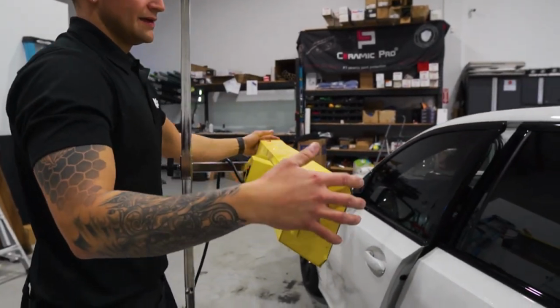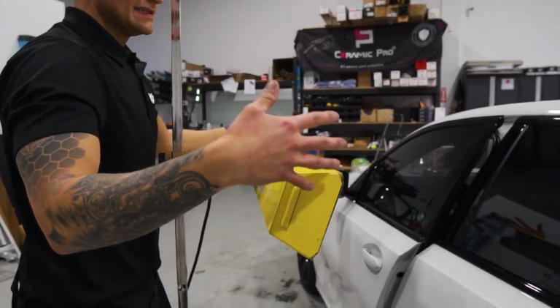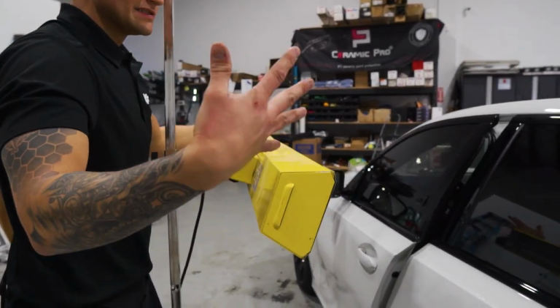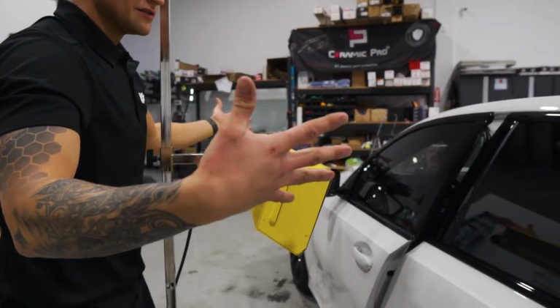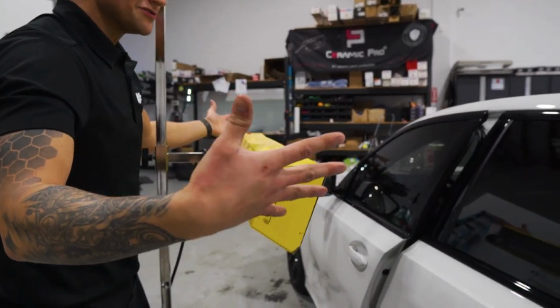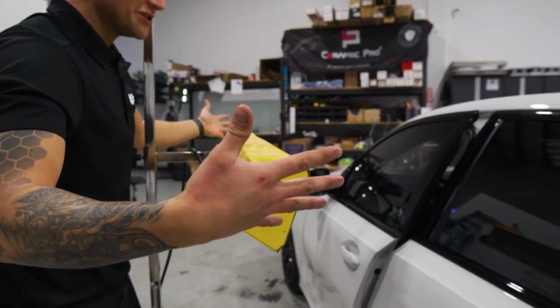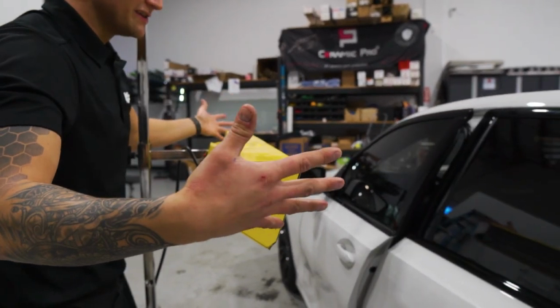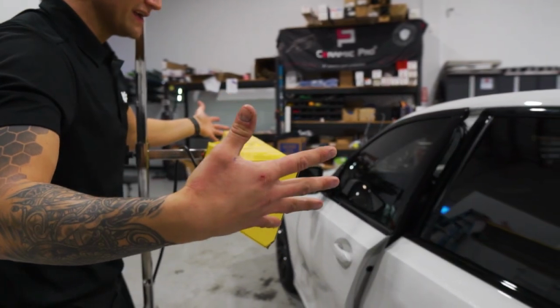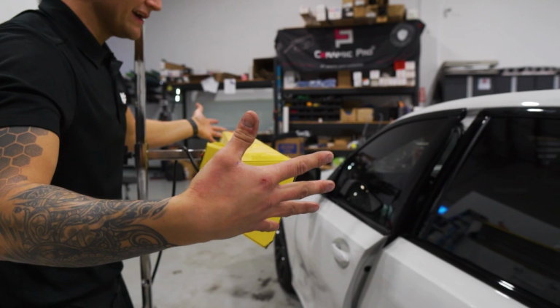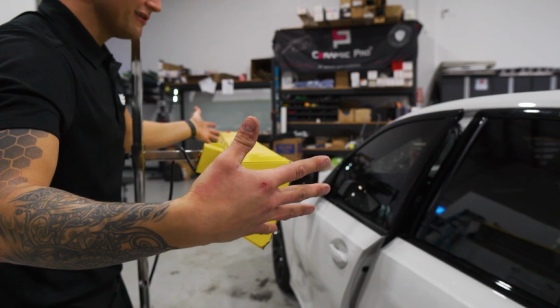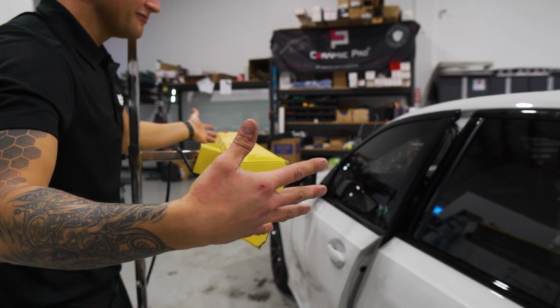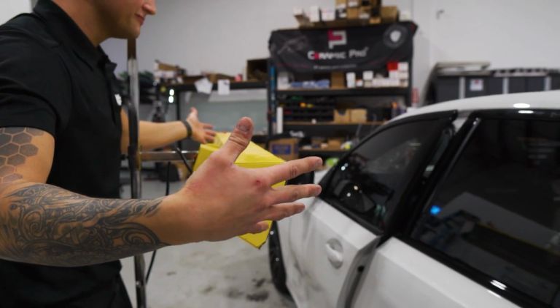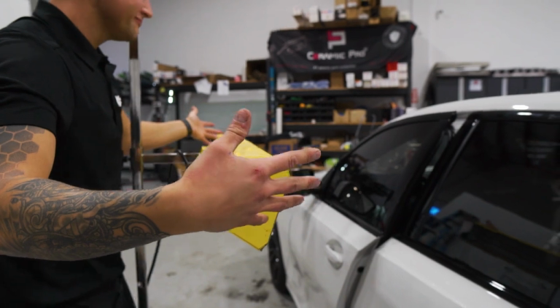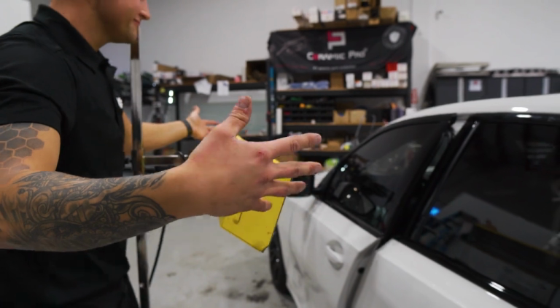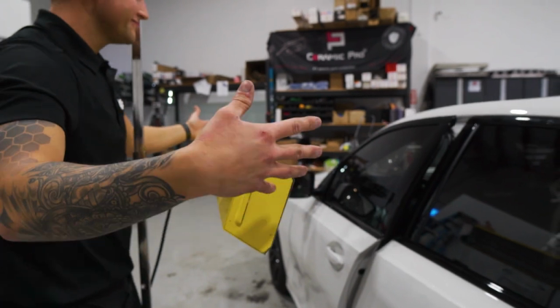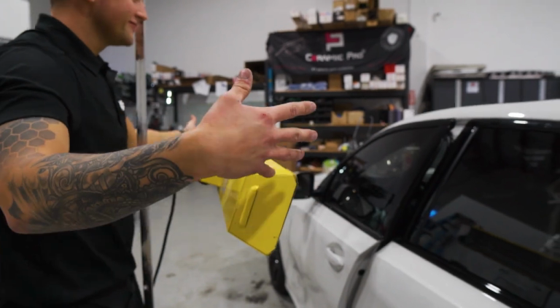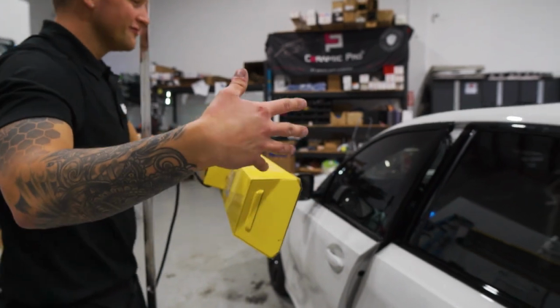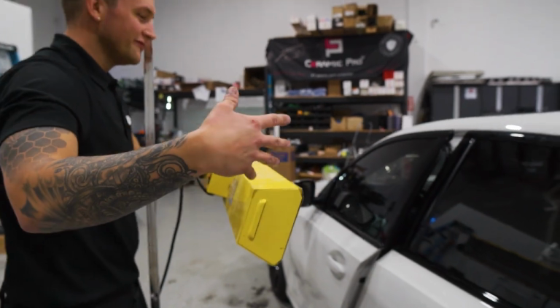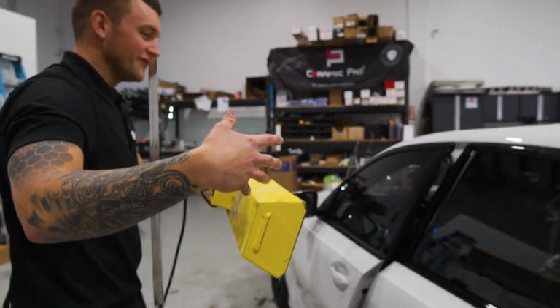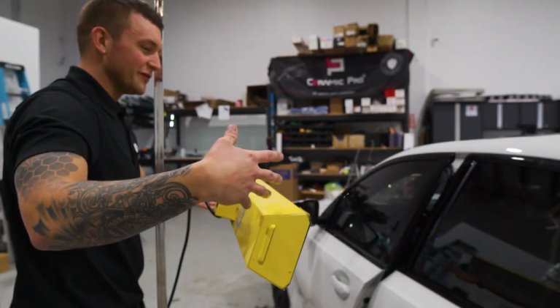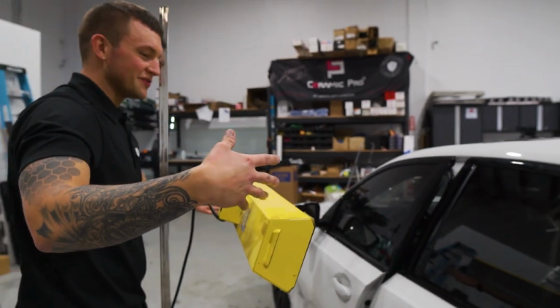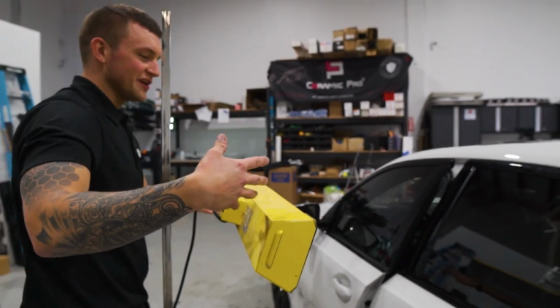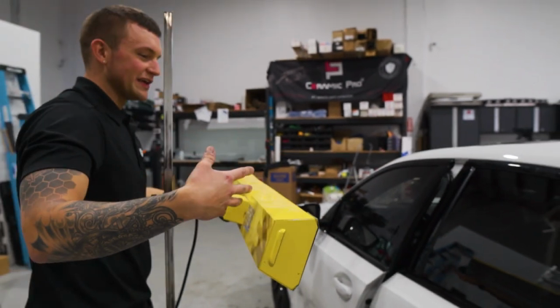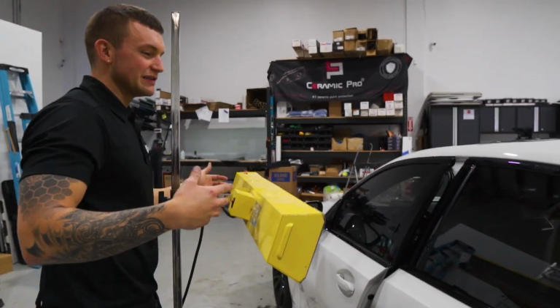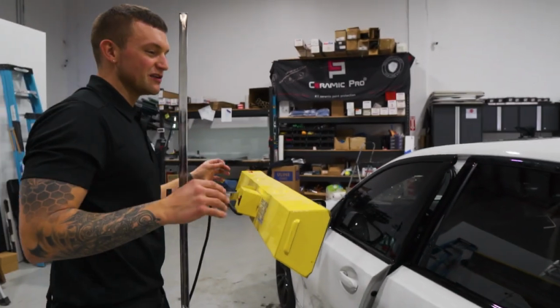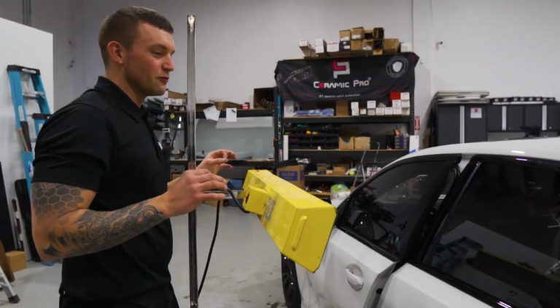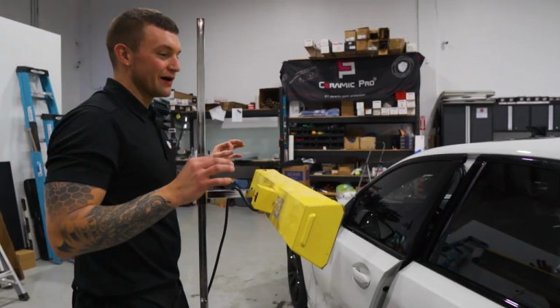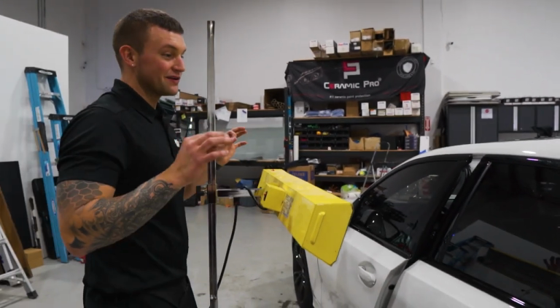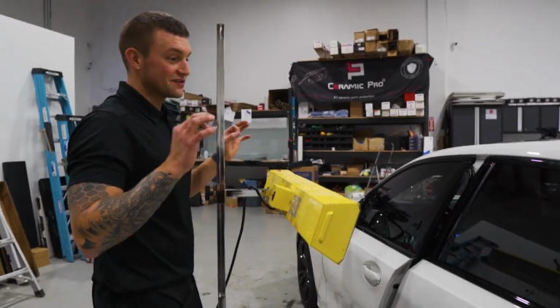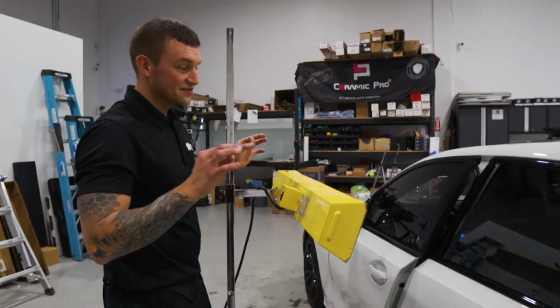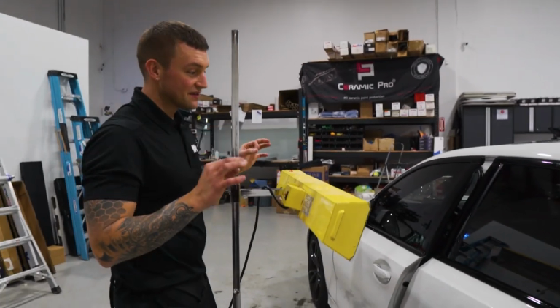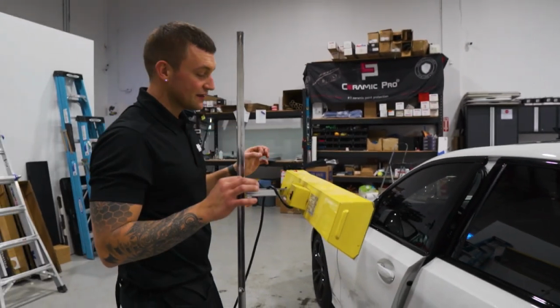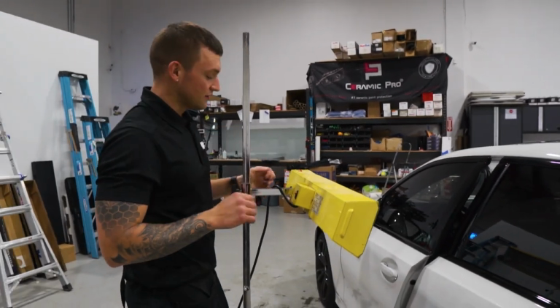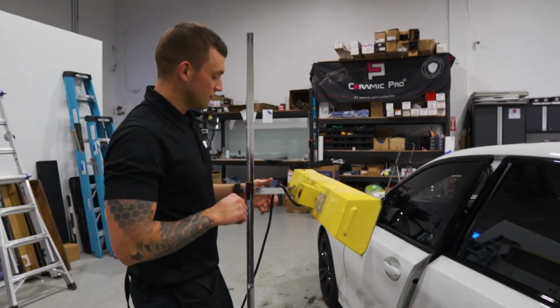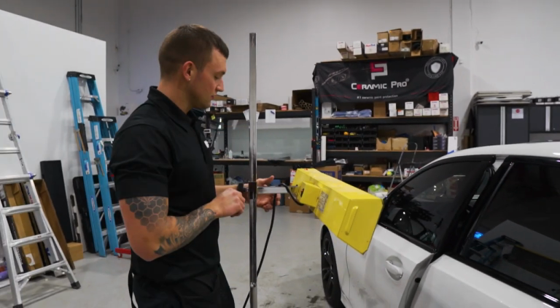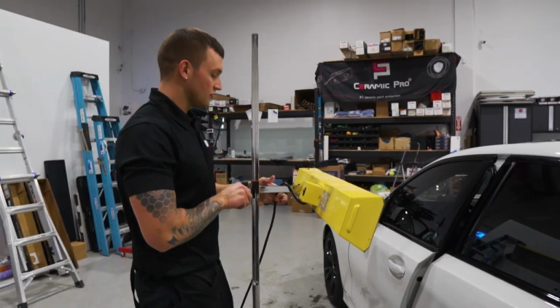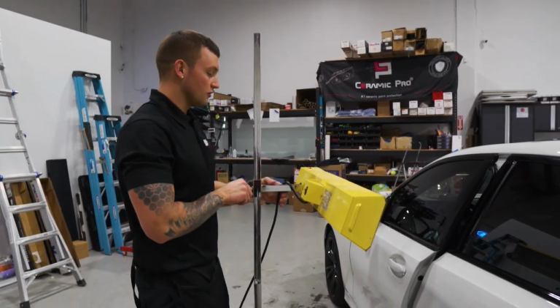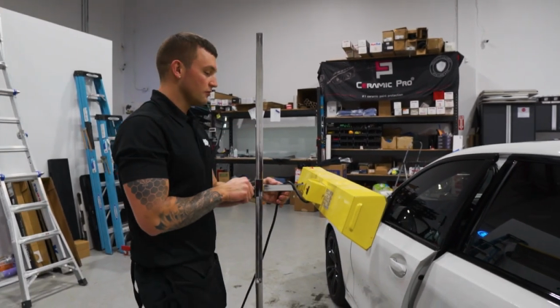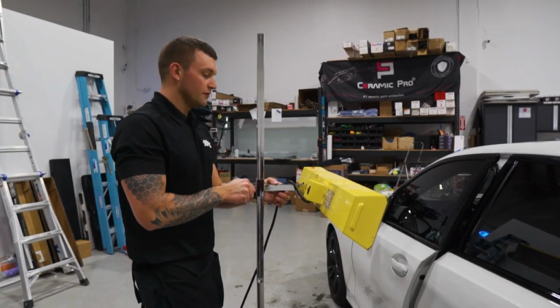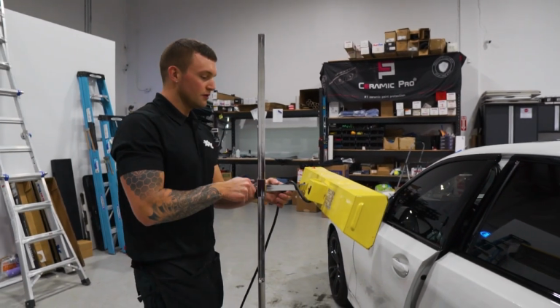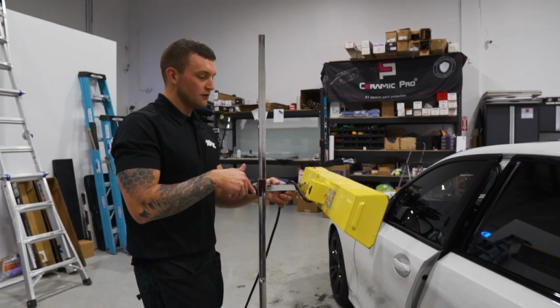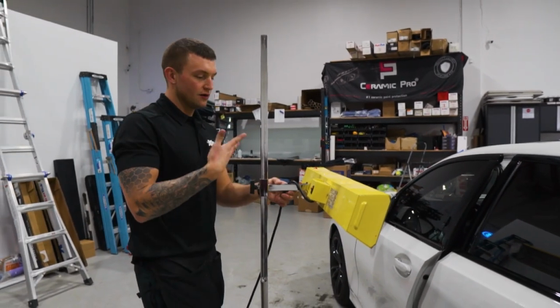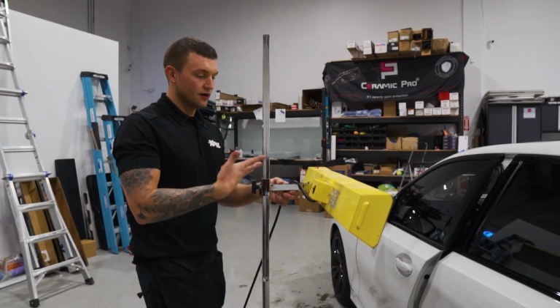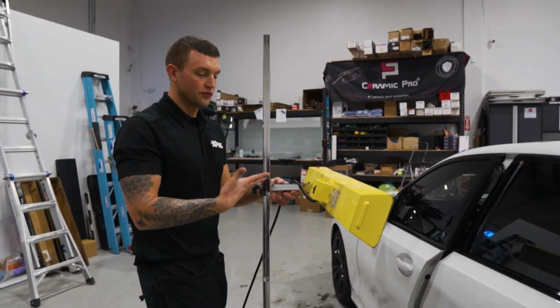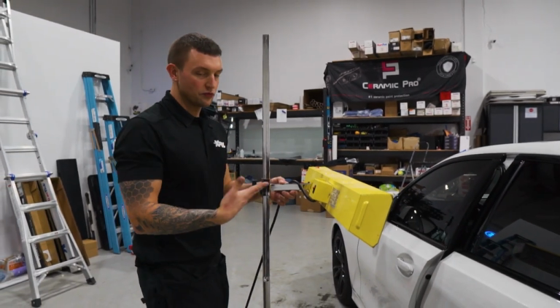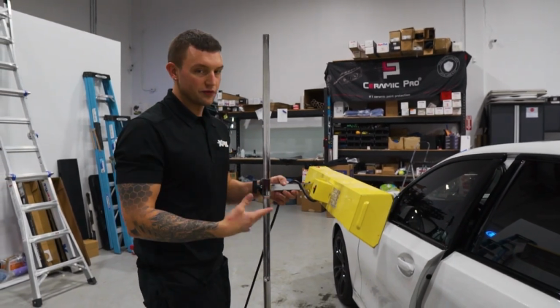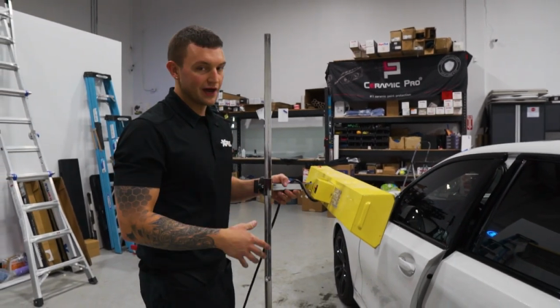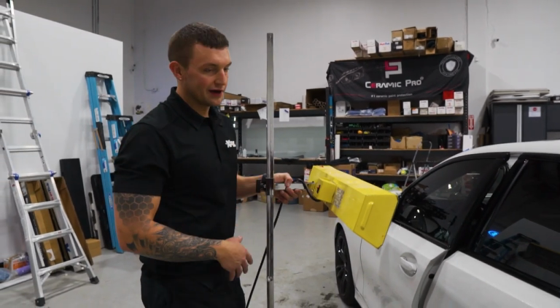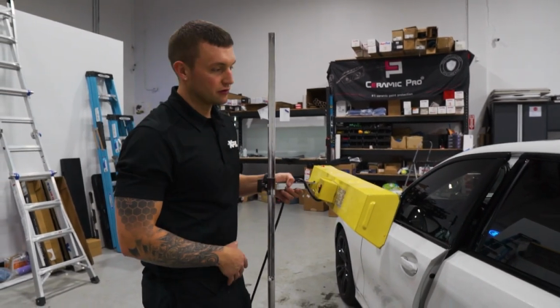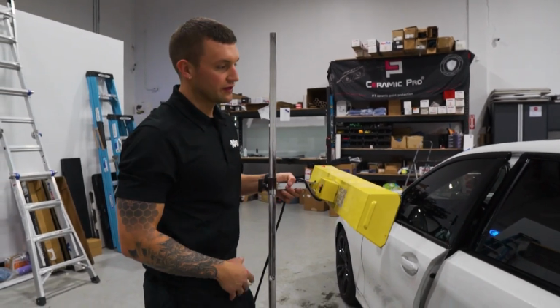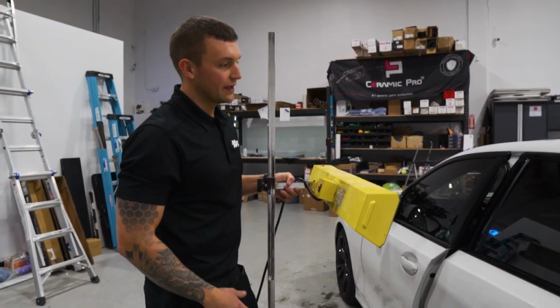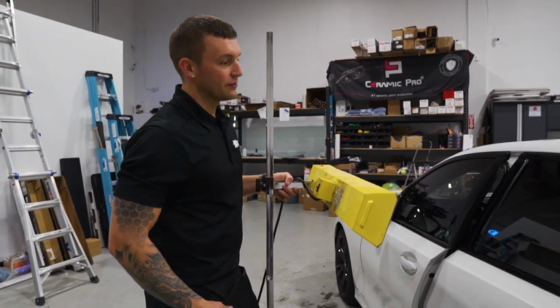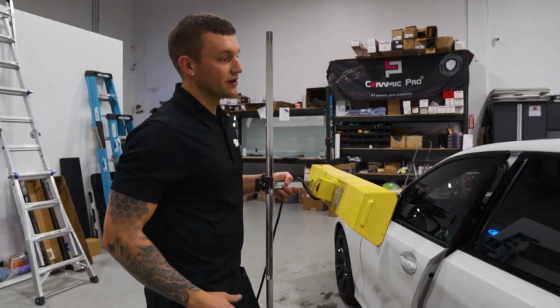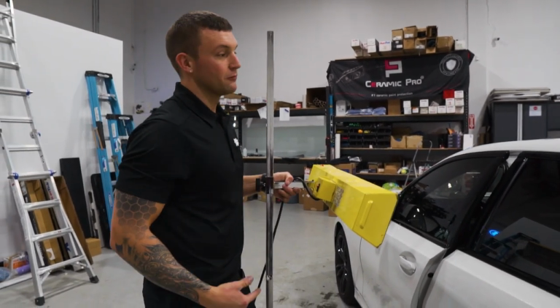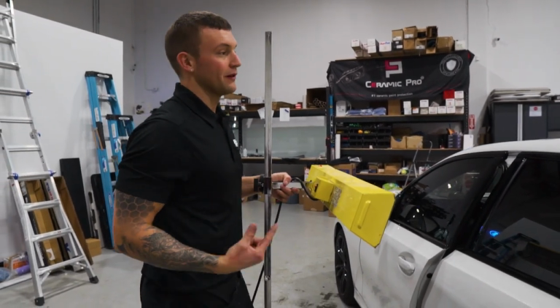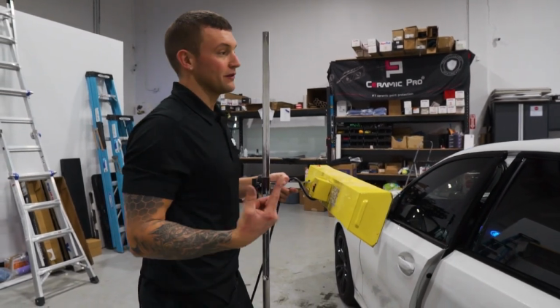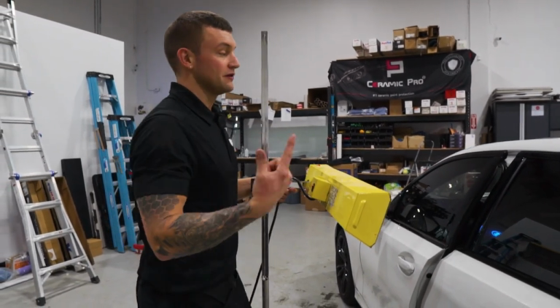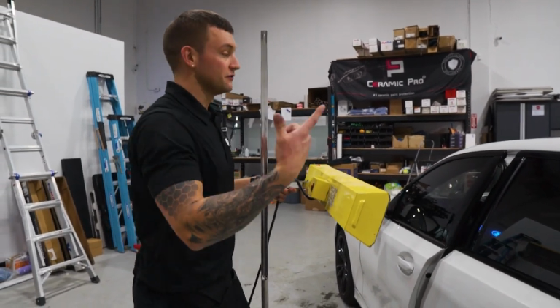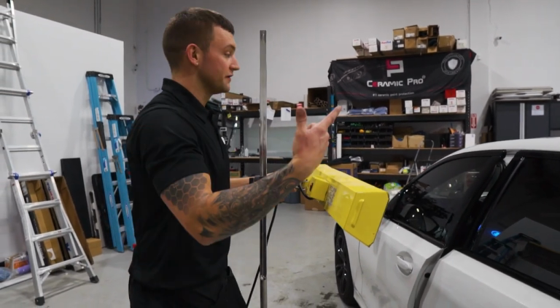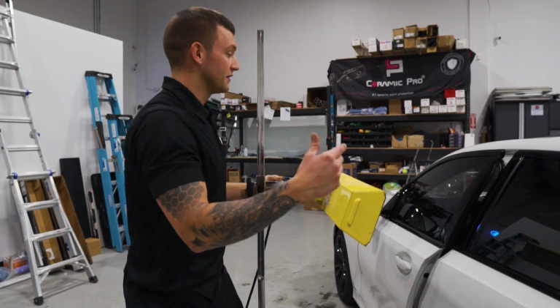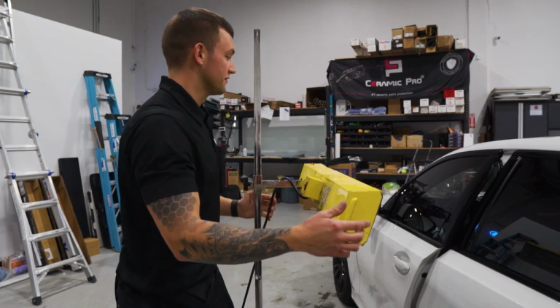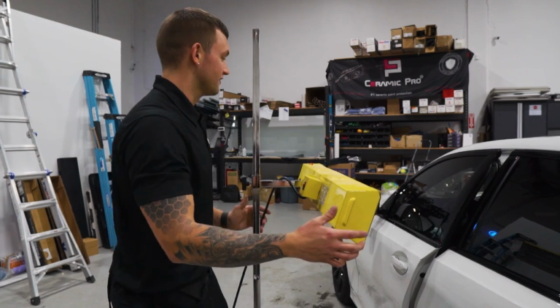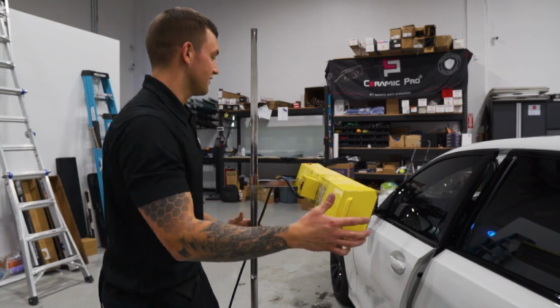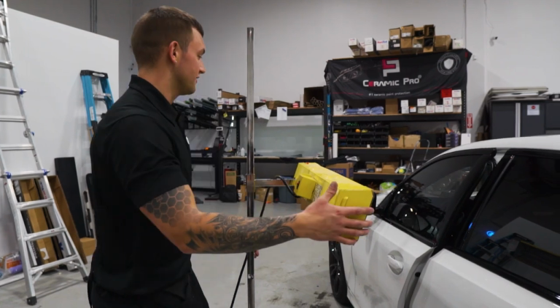It's a little chilly out and the film's taking a little while to stick, so I'm going to put the IR lamp on it while I do the other side.